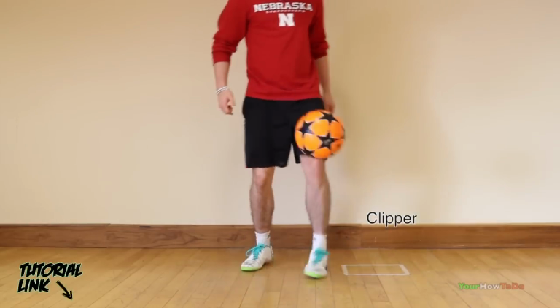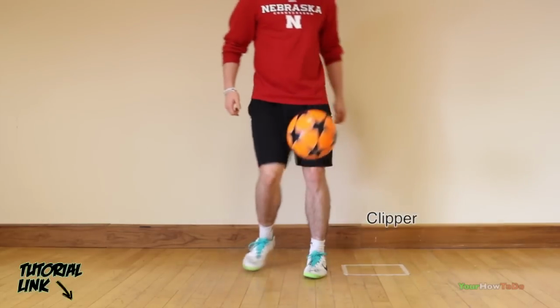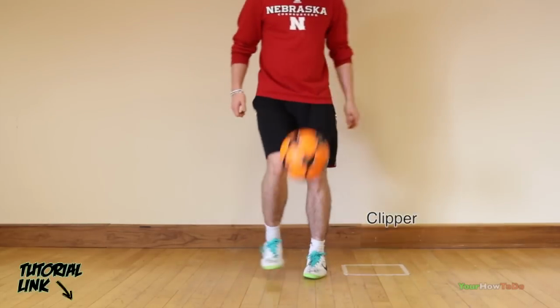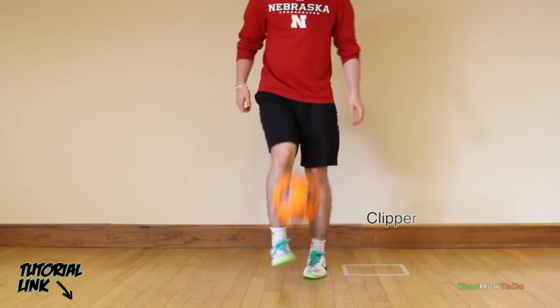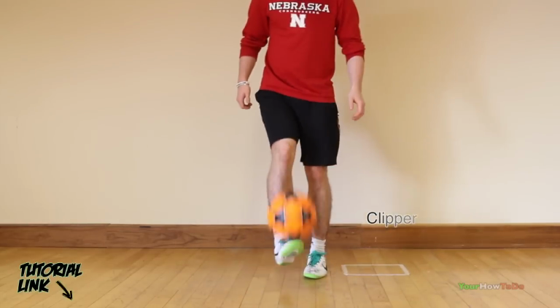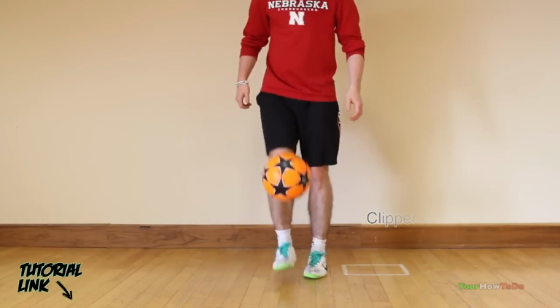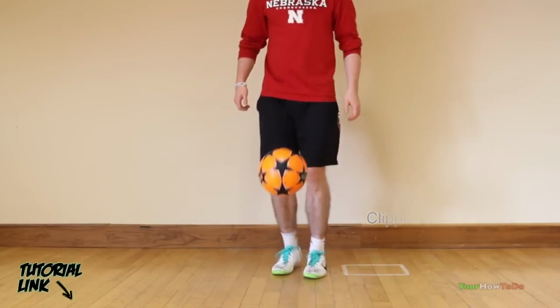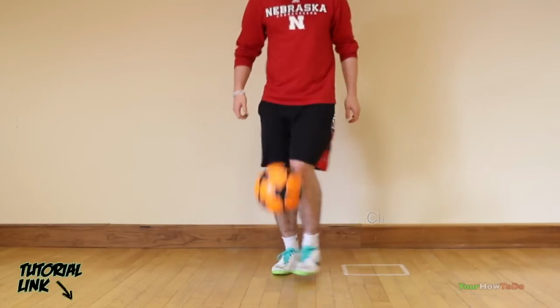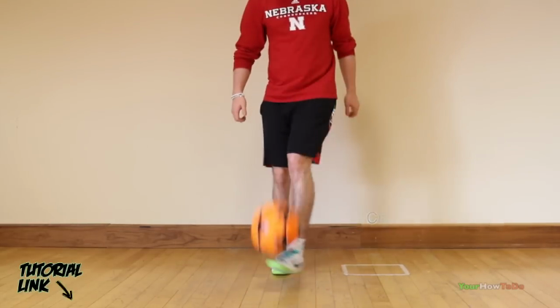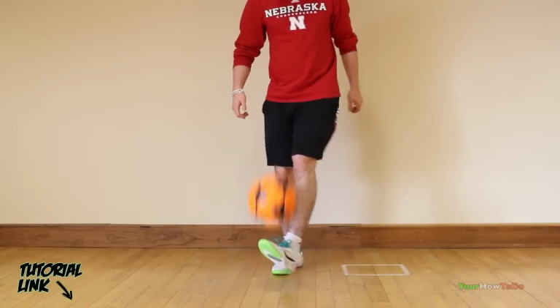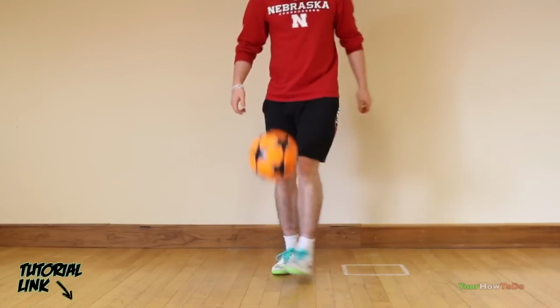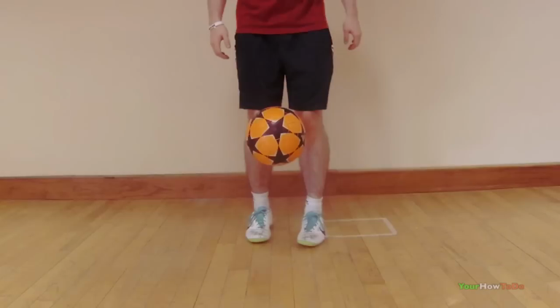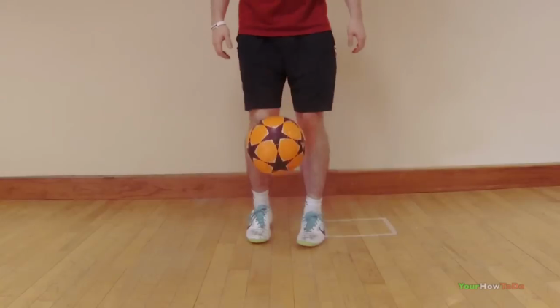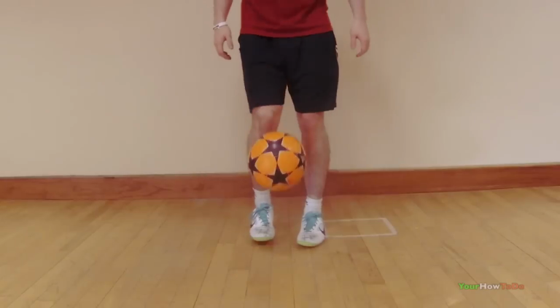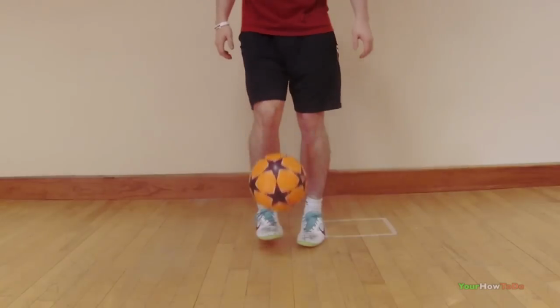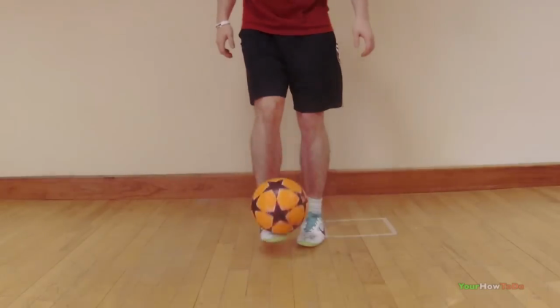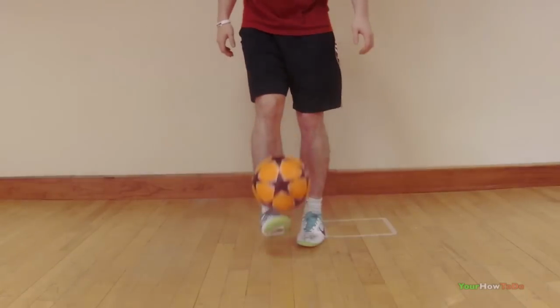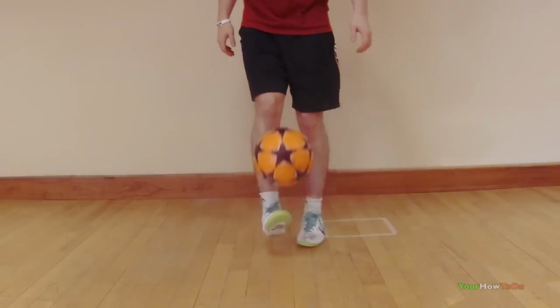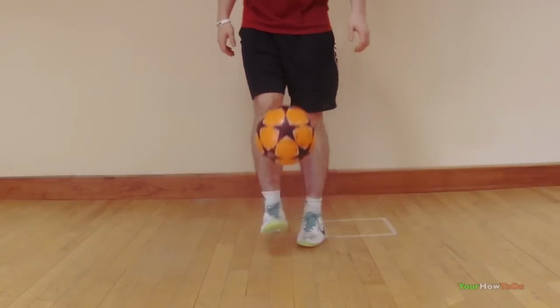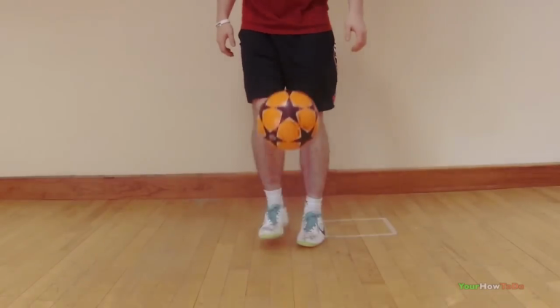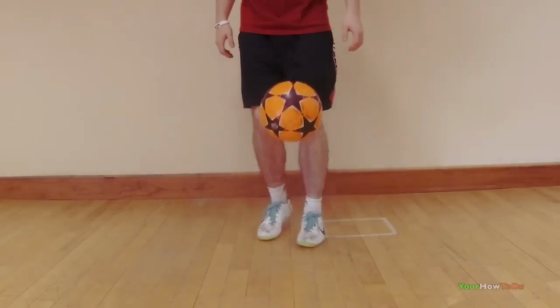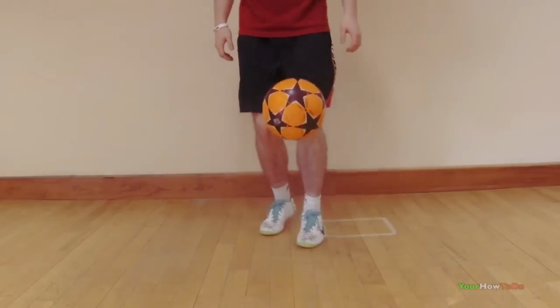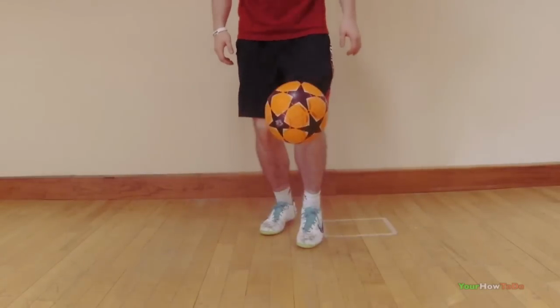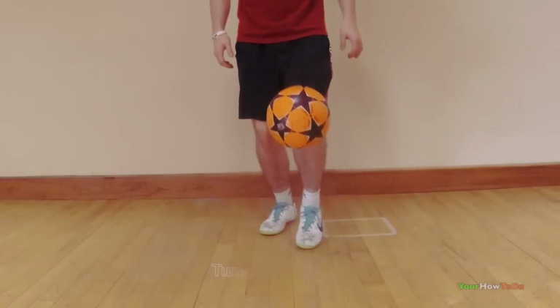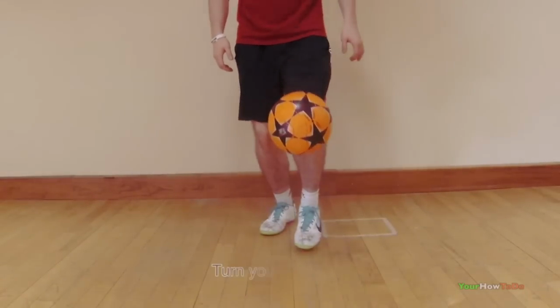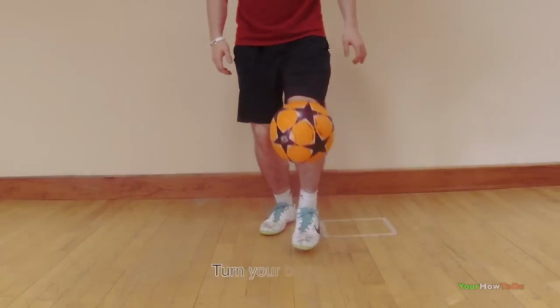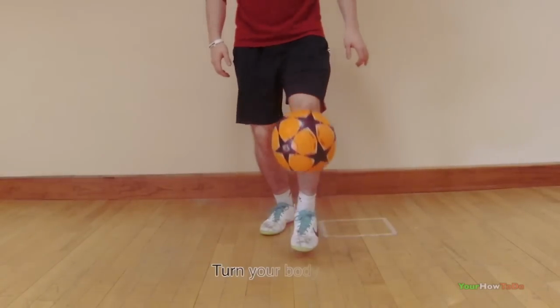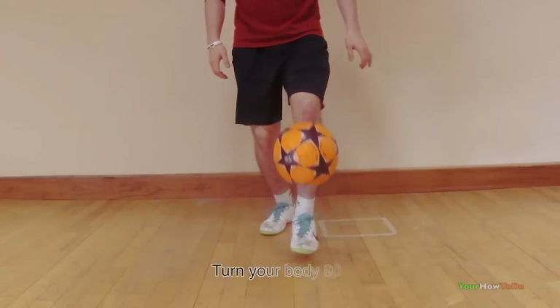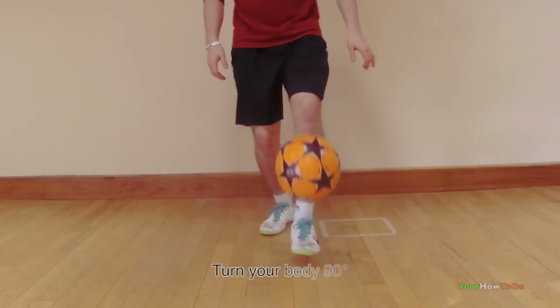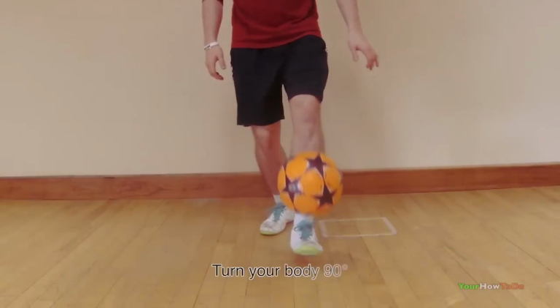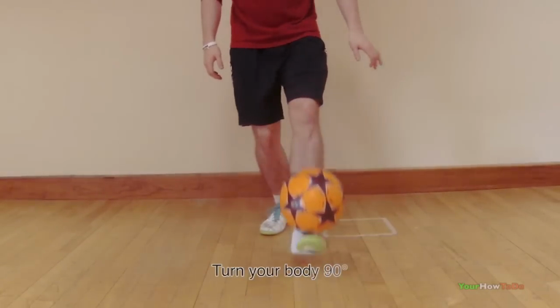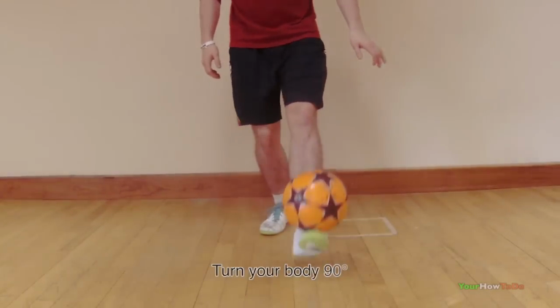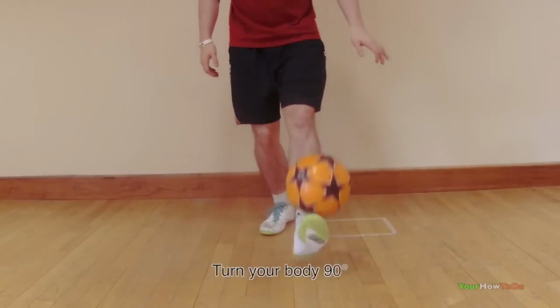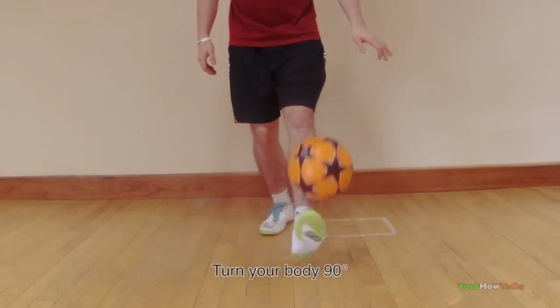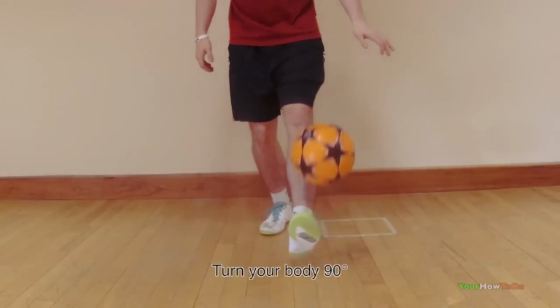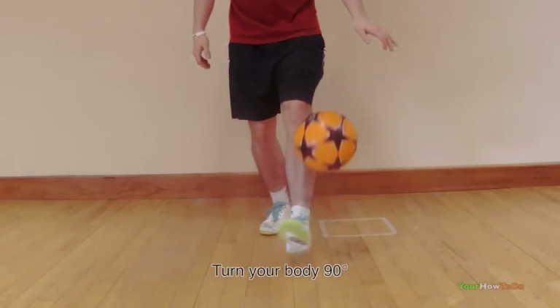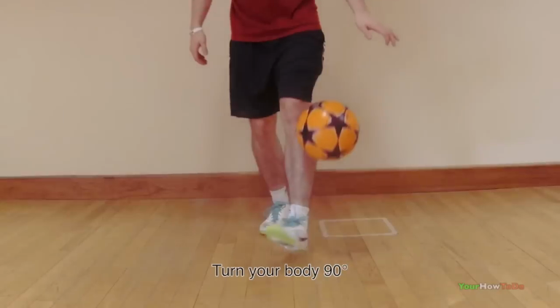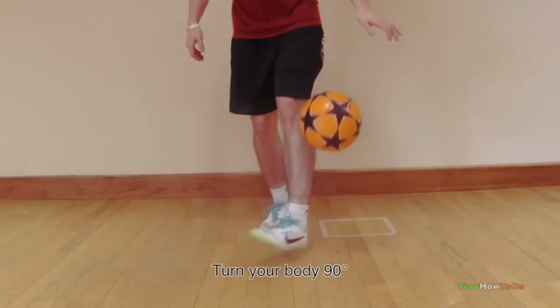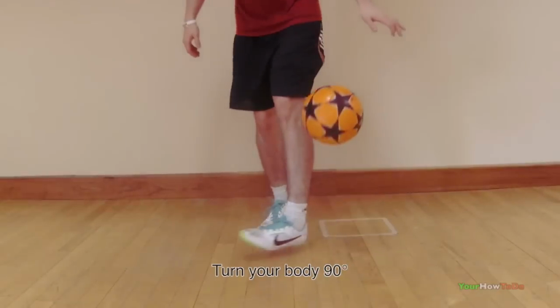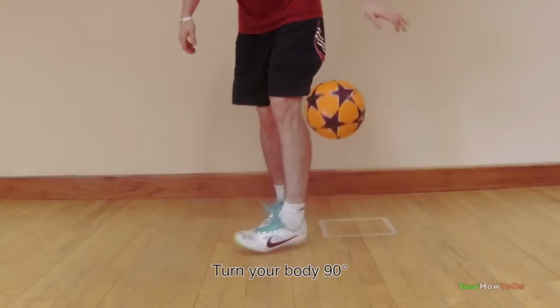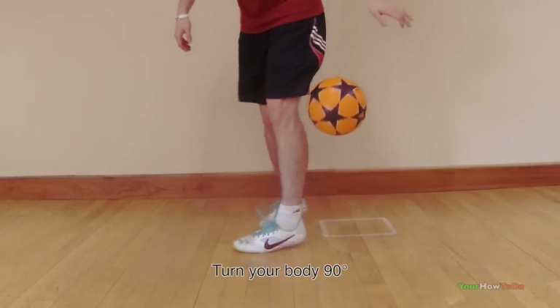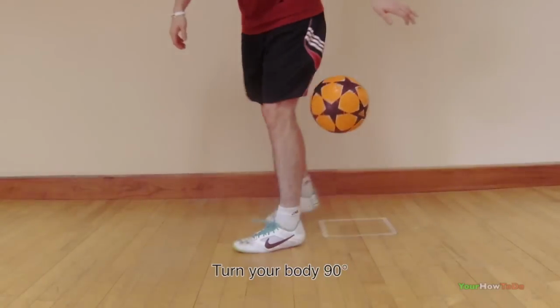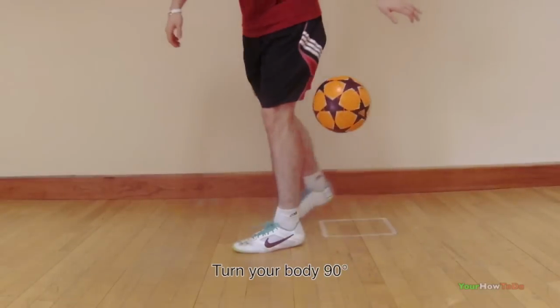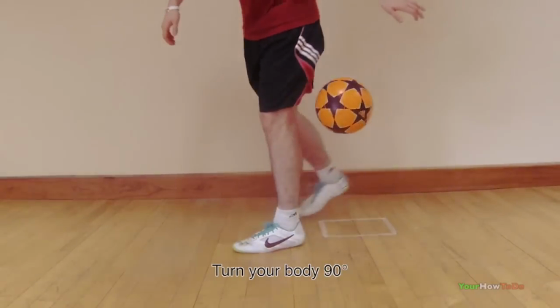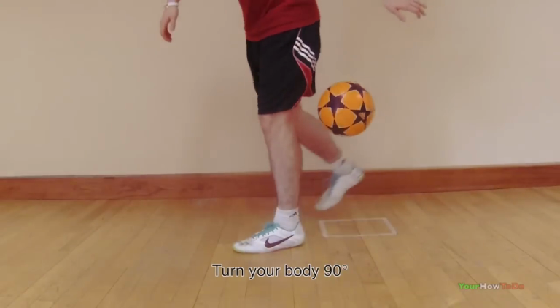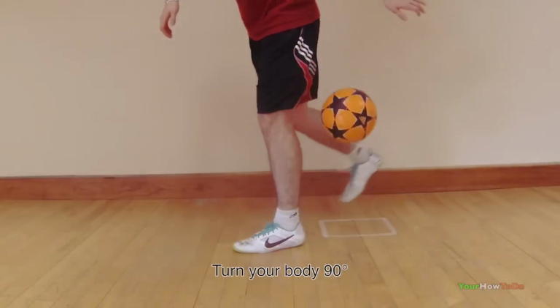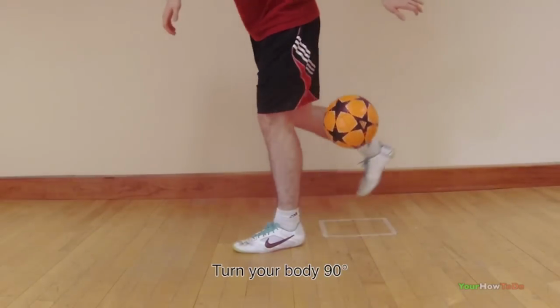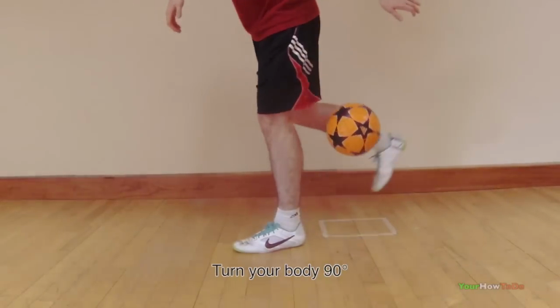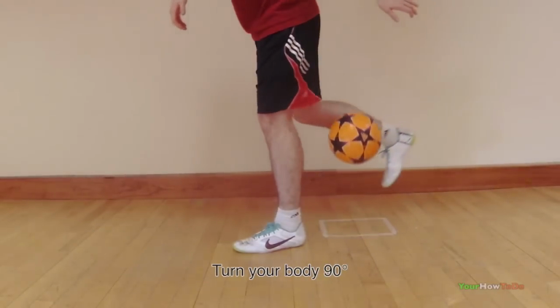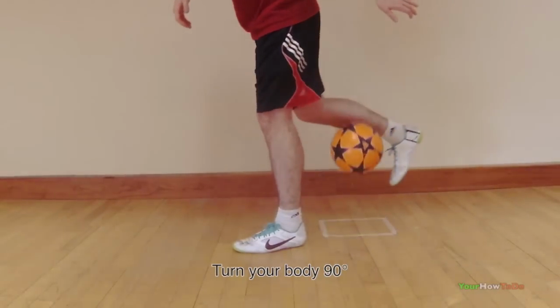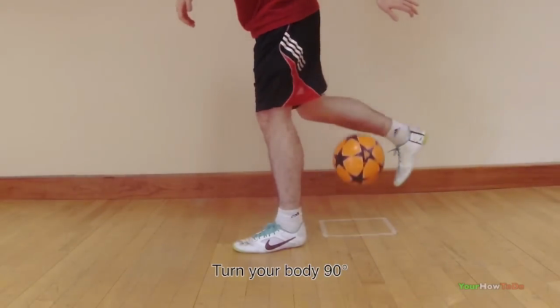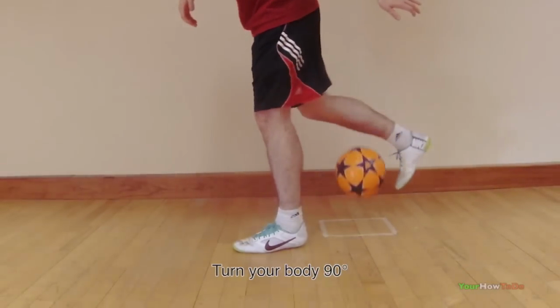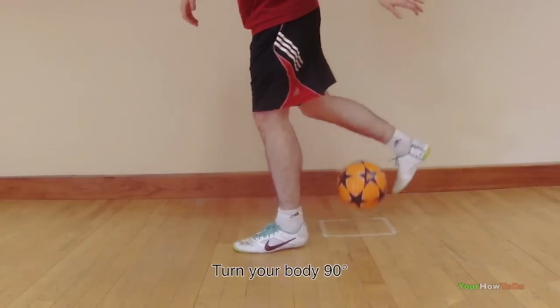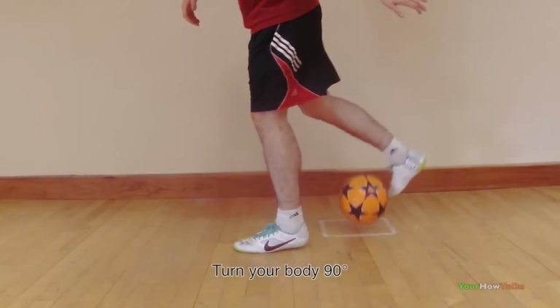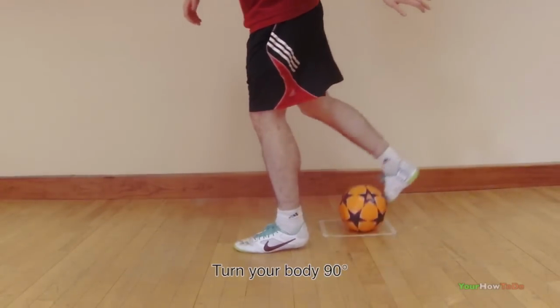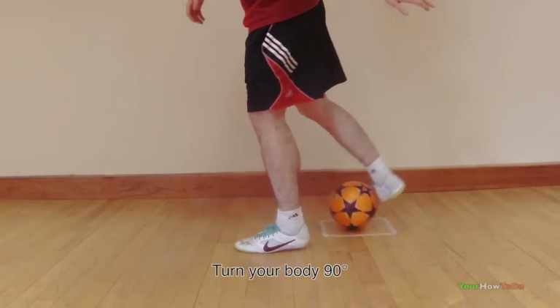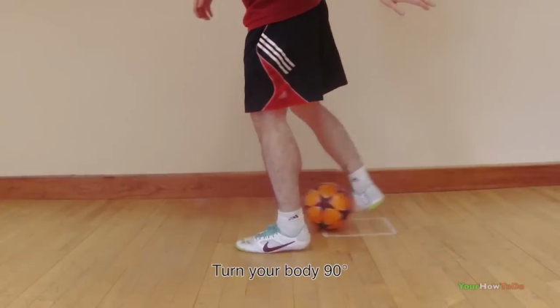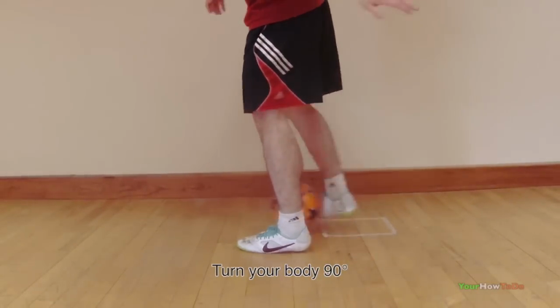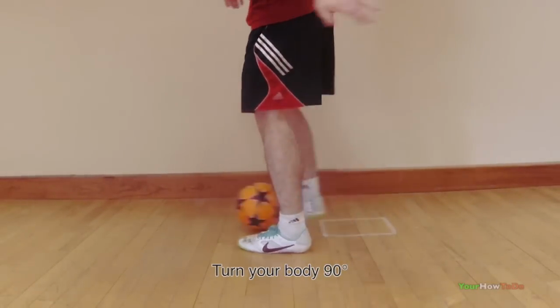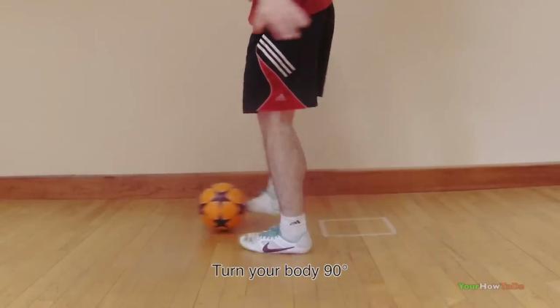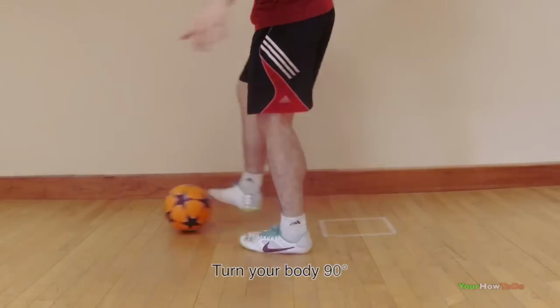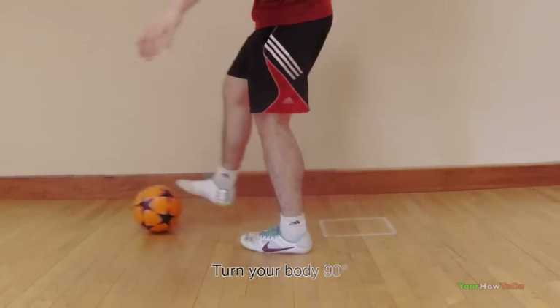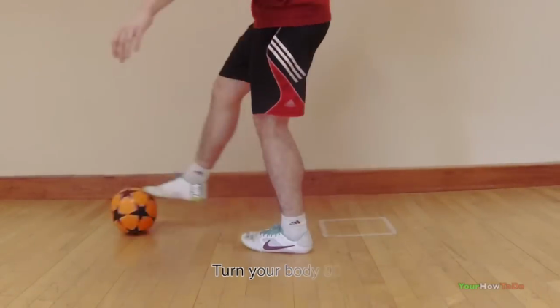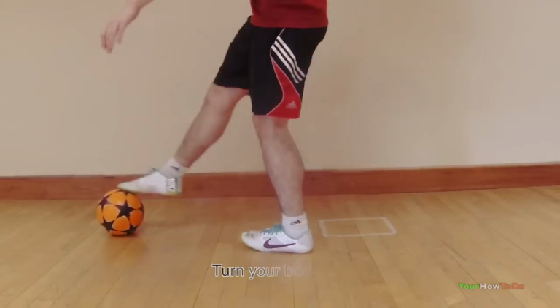Try to avoid kicking the ball too high and pivot your body roughly 90 degrees. This is a really important part of performing the trick.